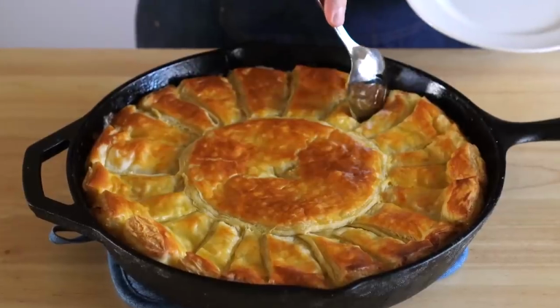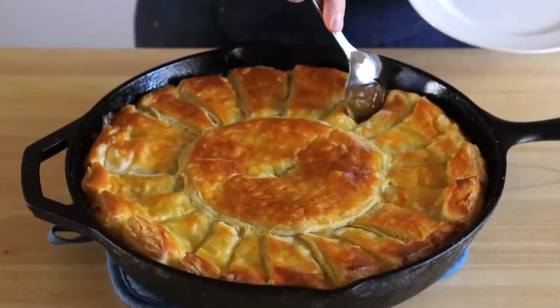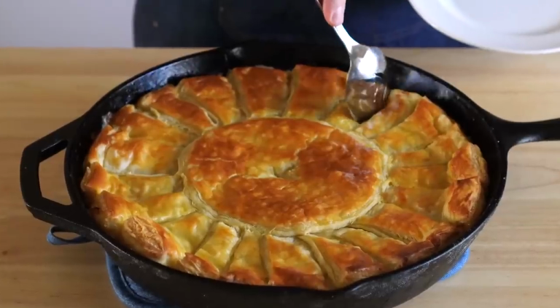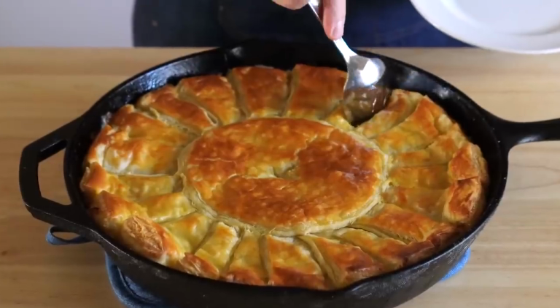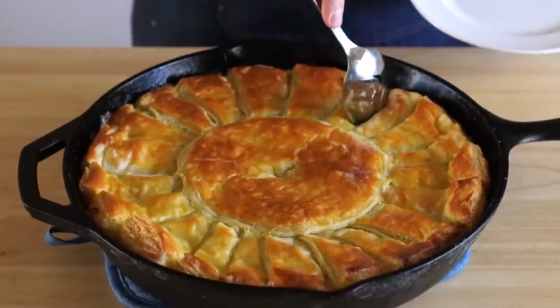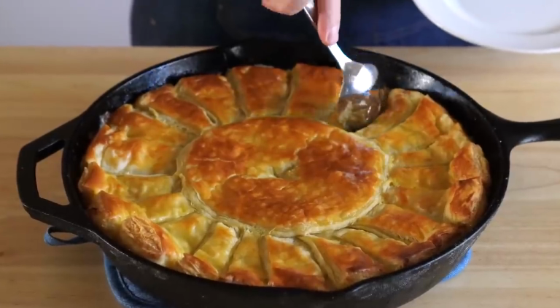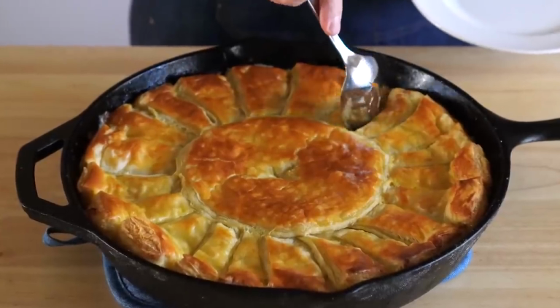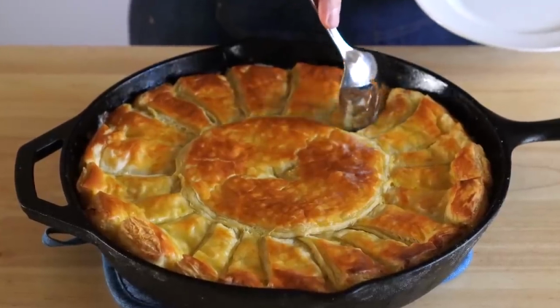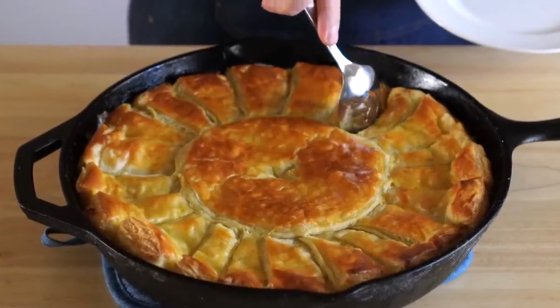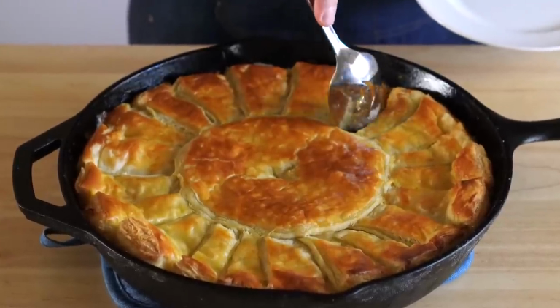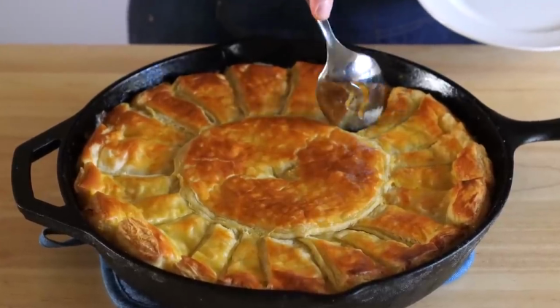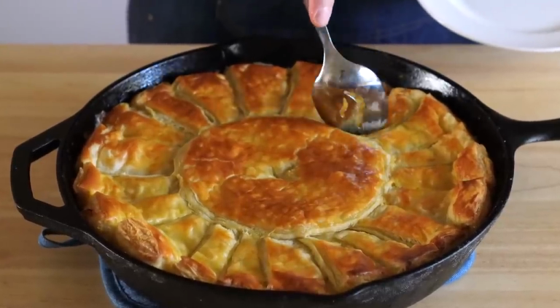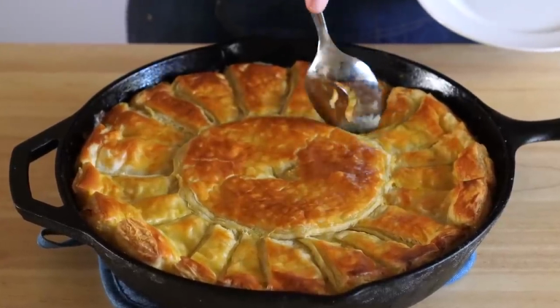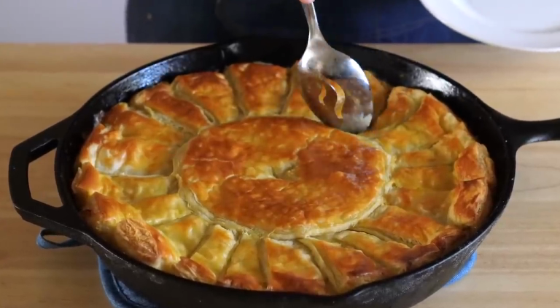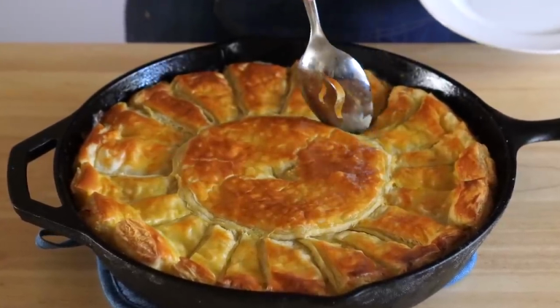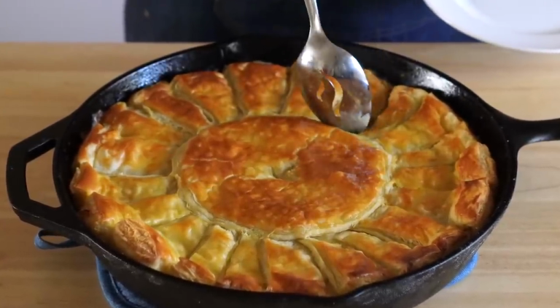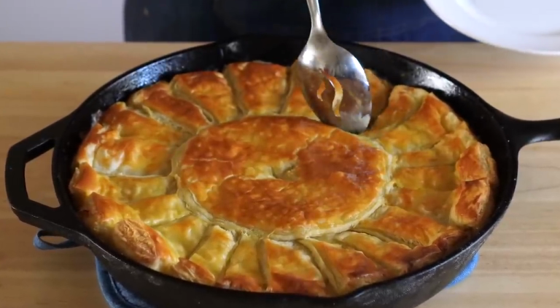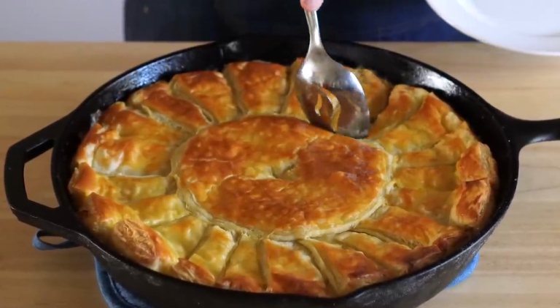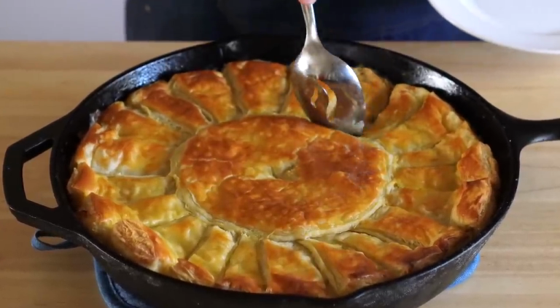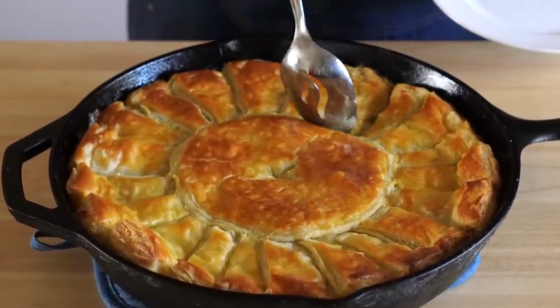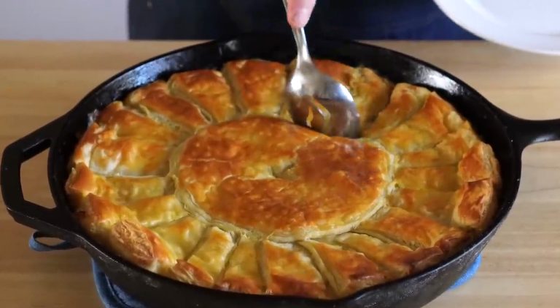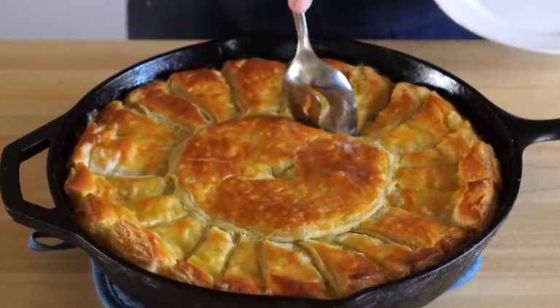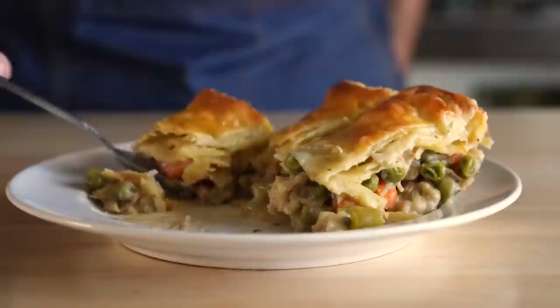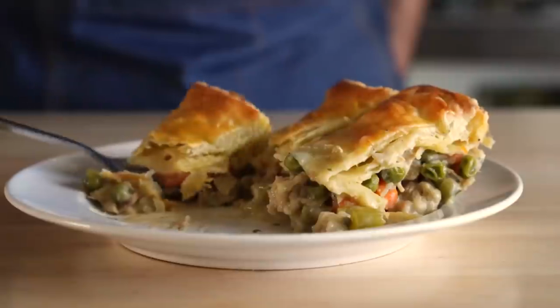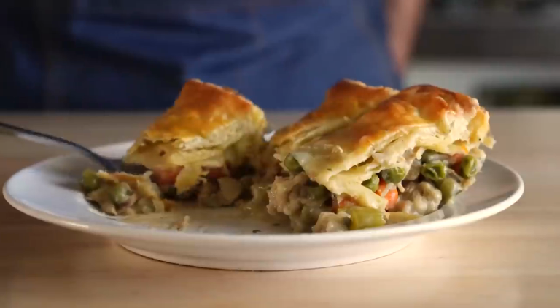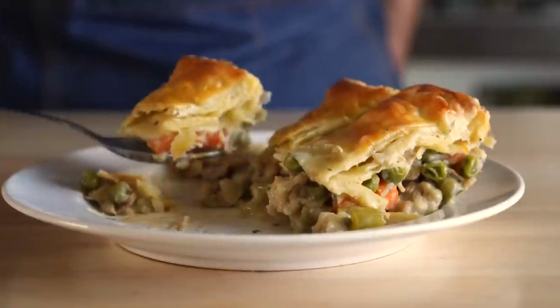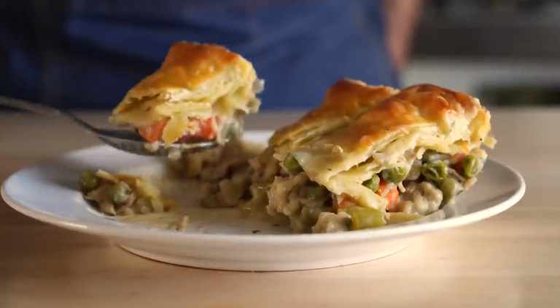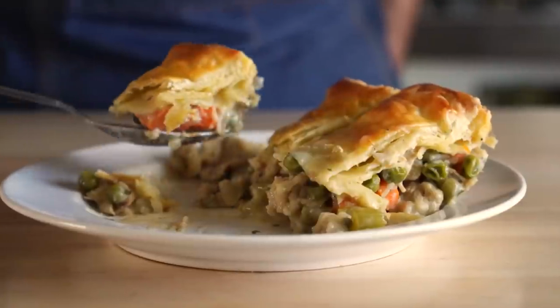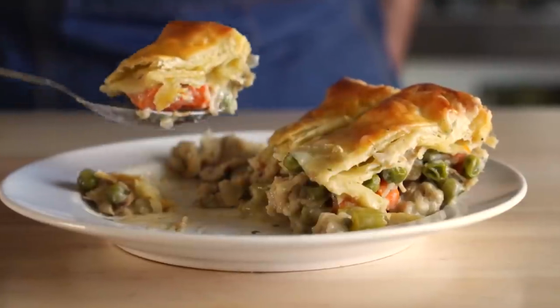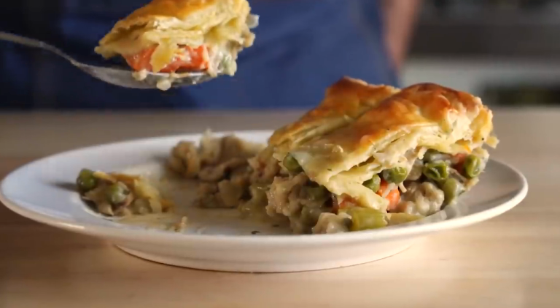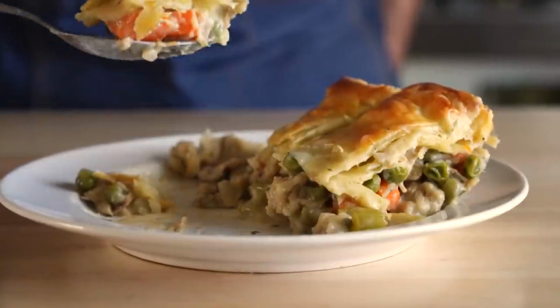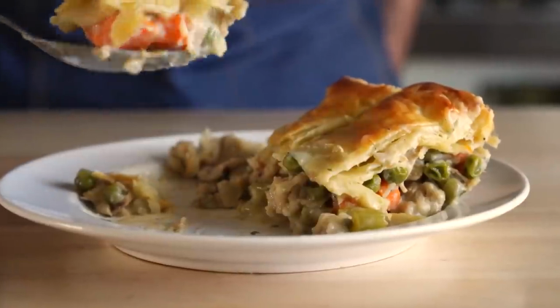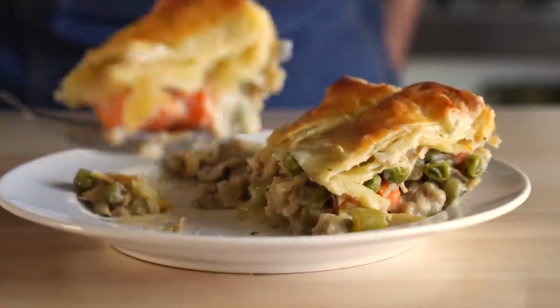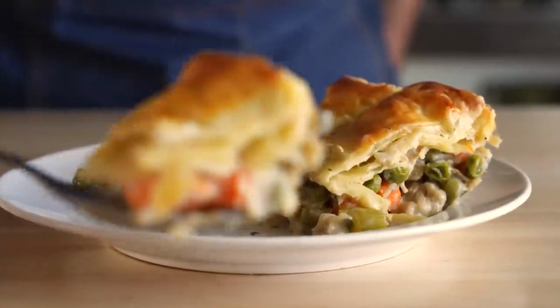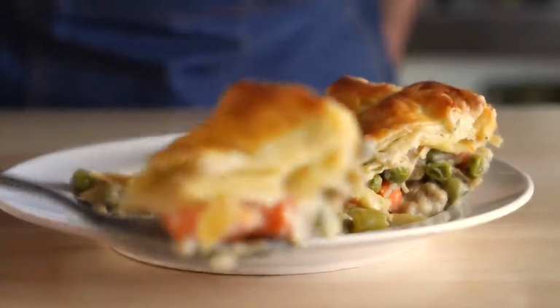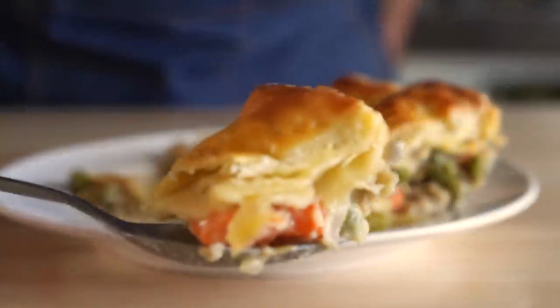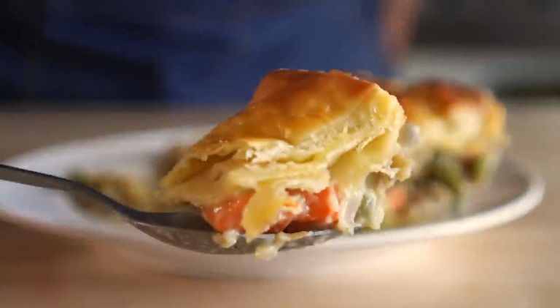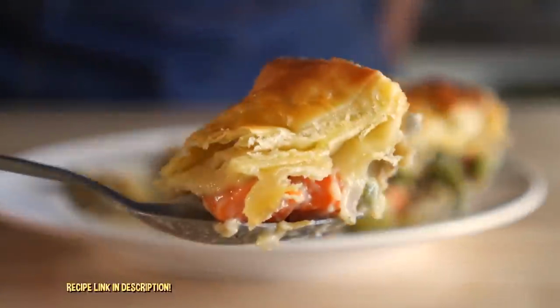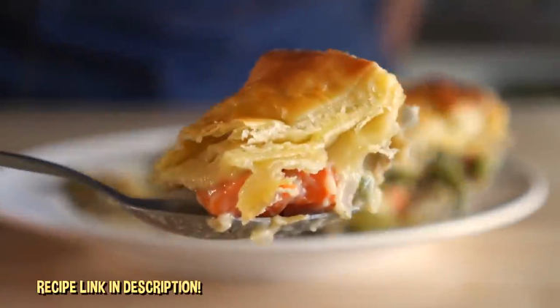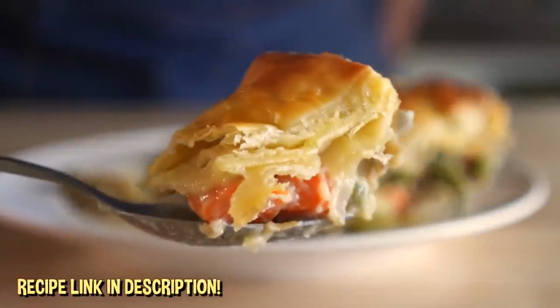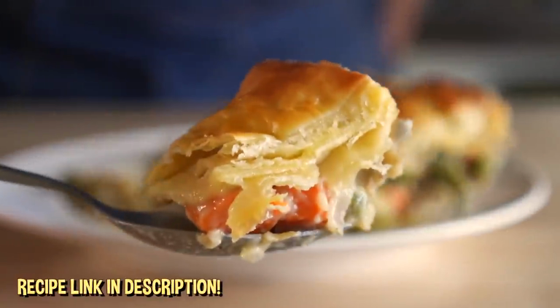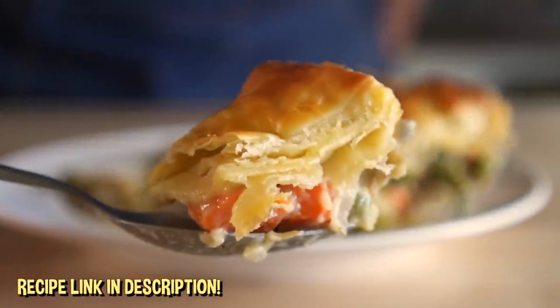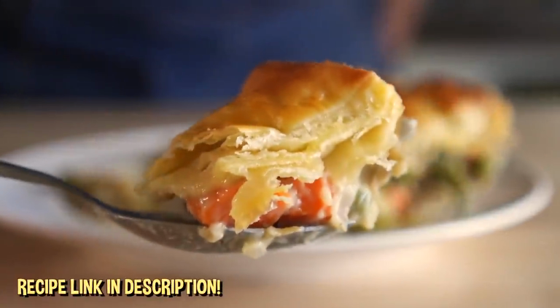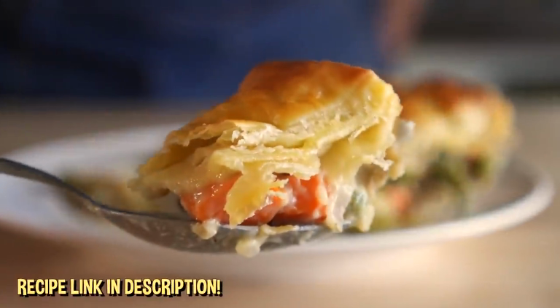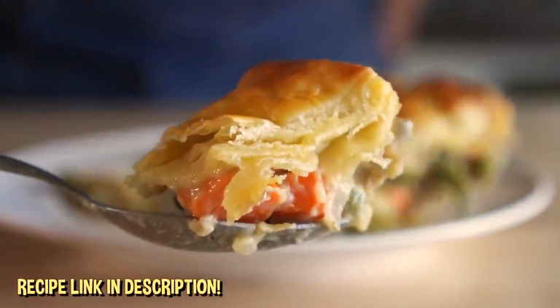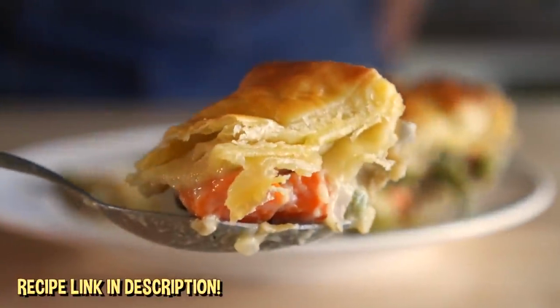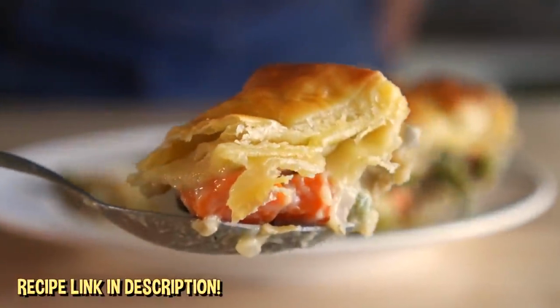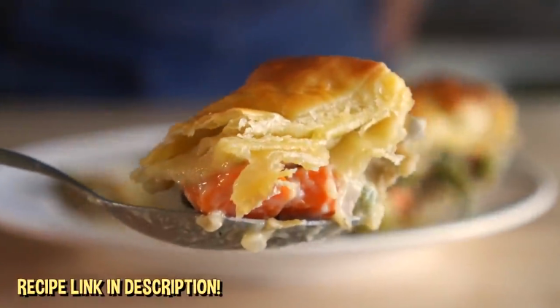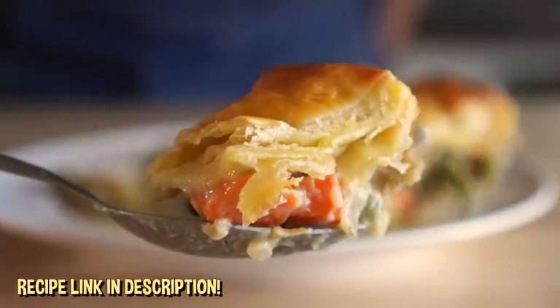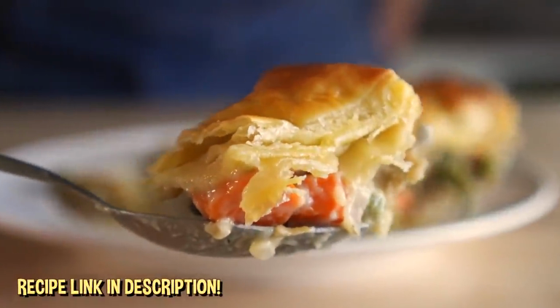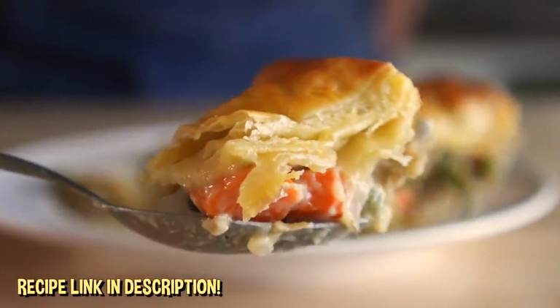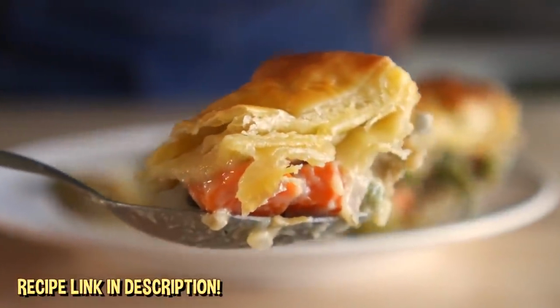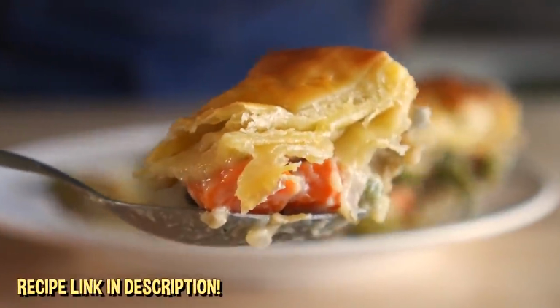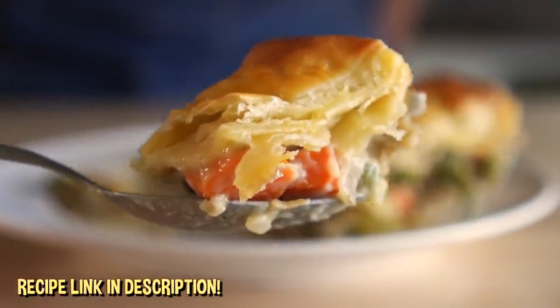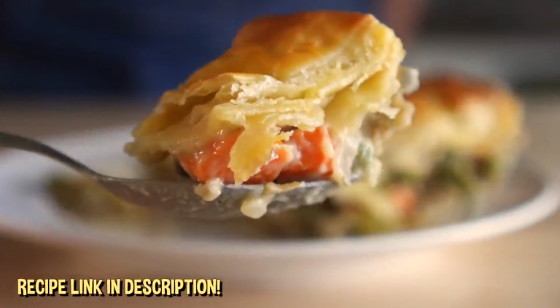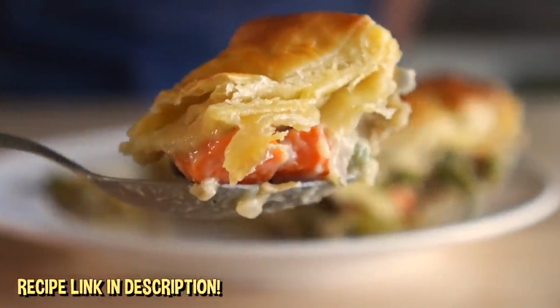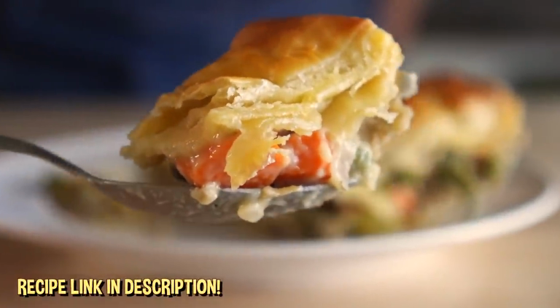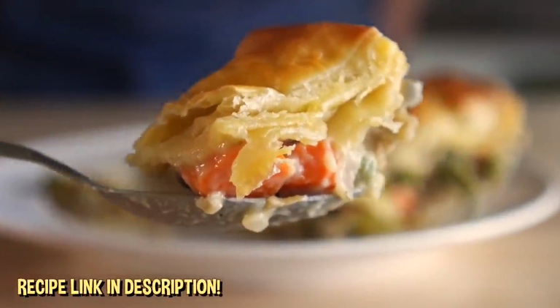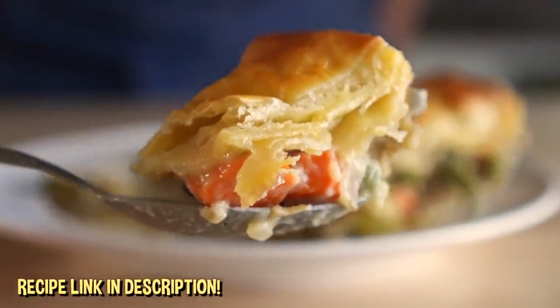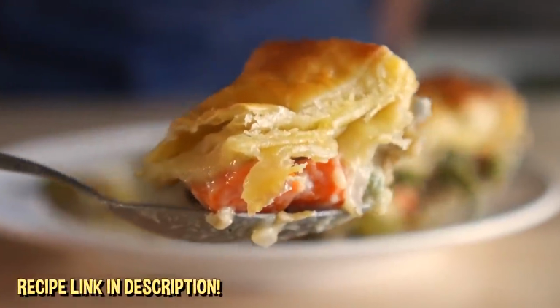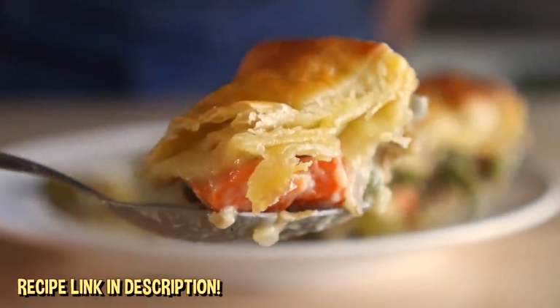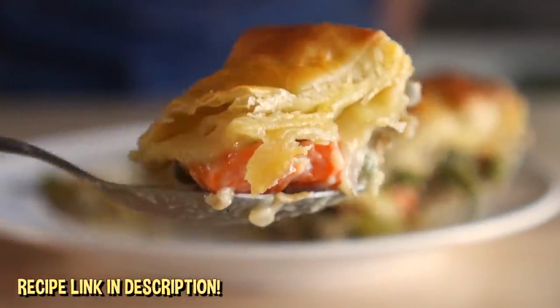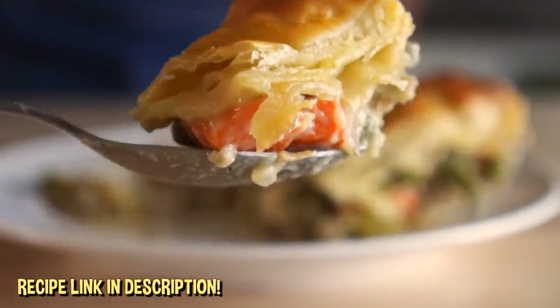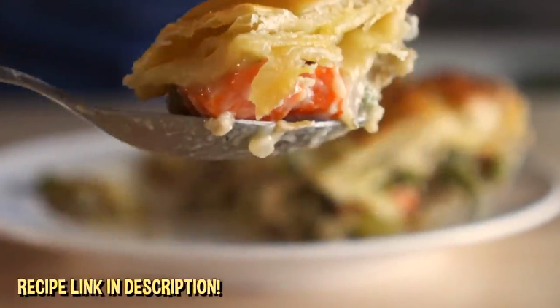Today we are making some vegan chicken pot pie. Super comforting and super easy, so let's get it going.